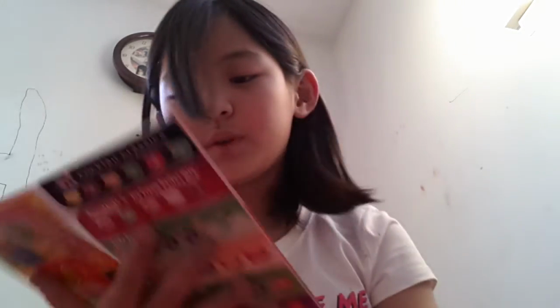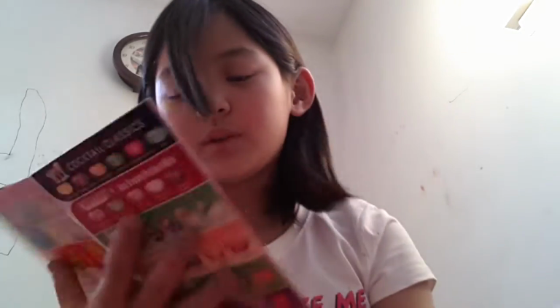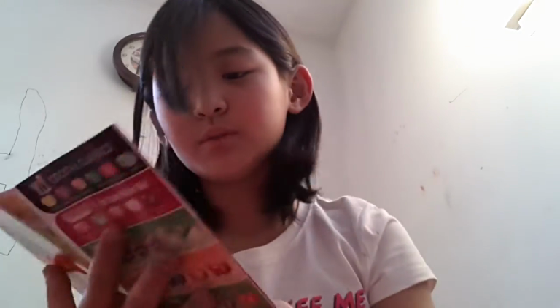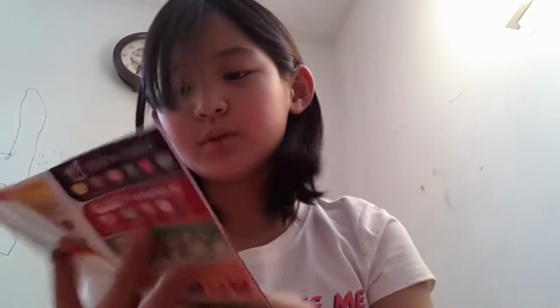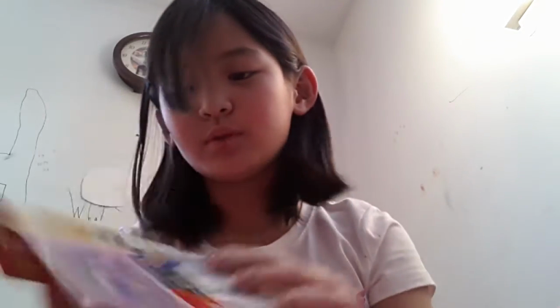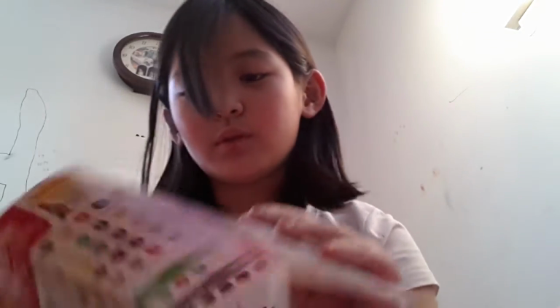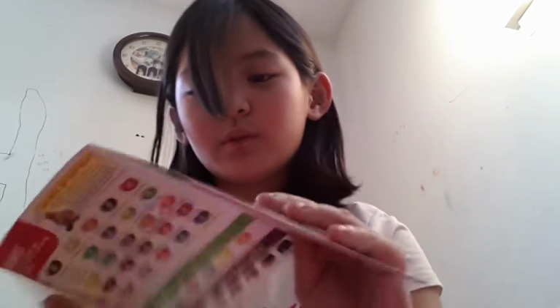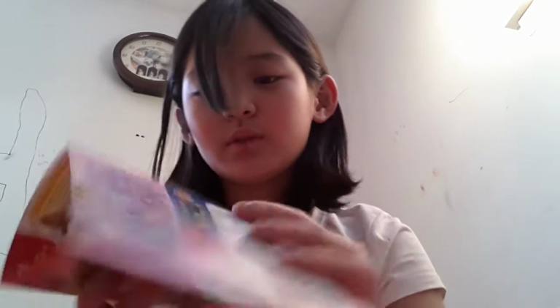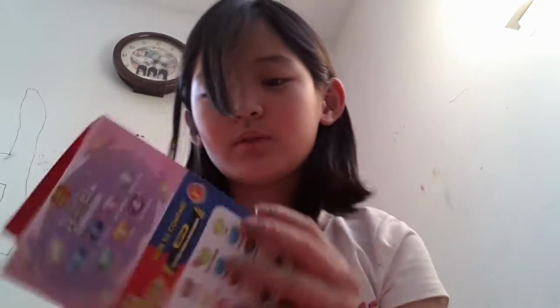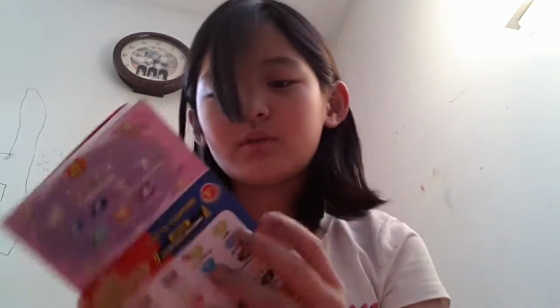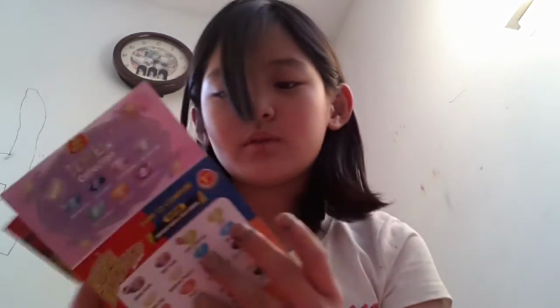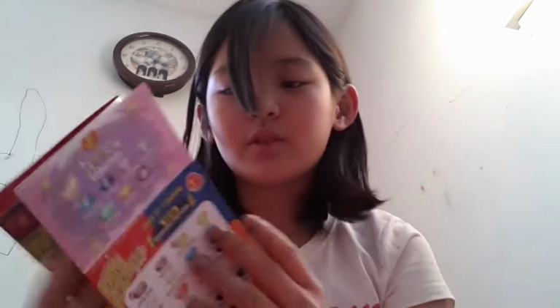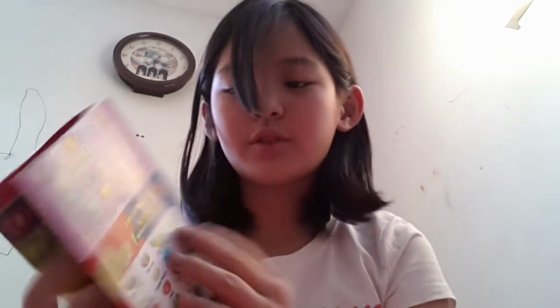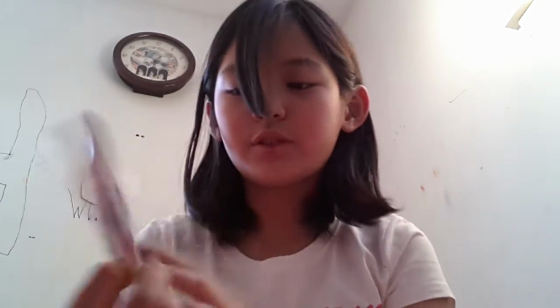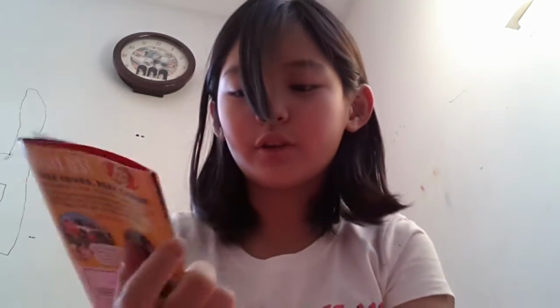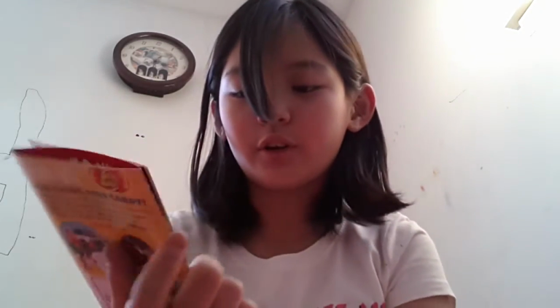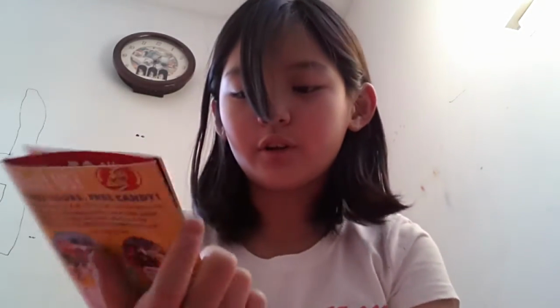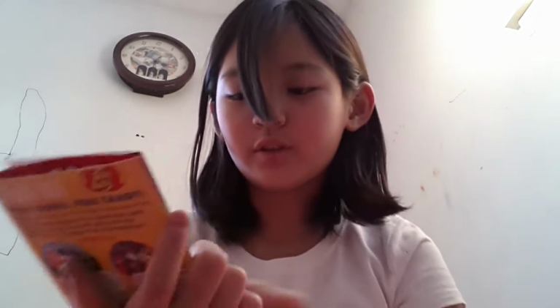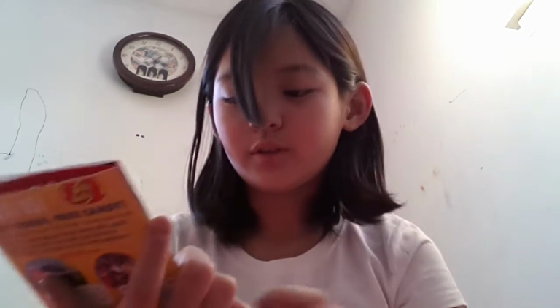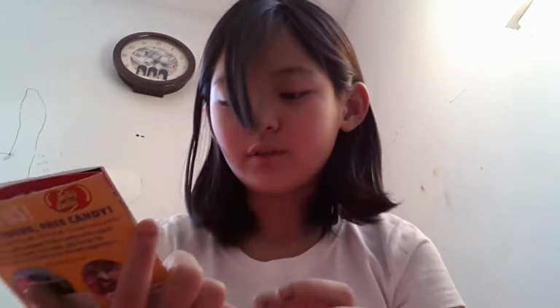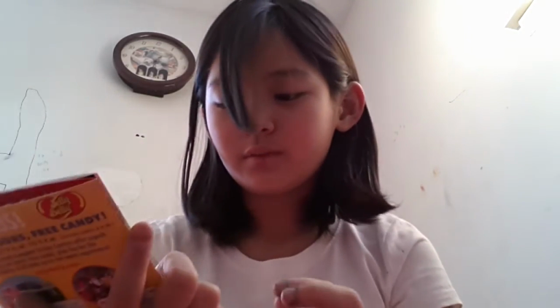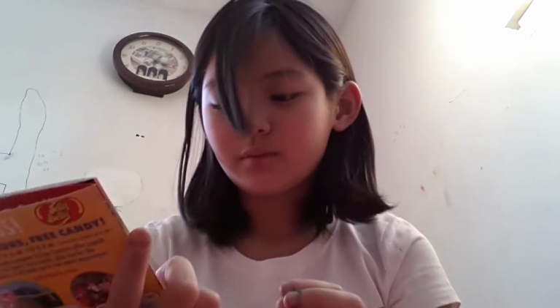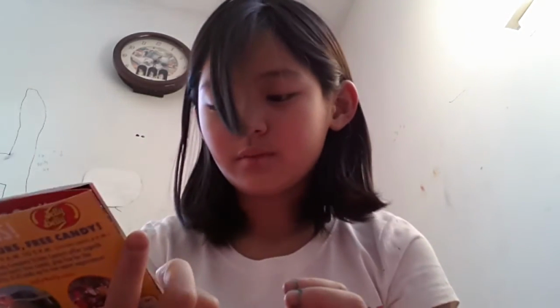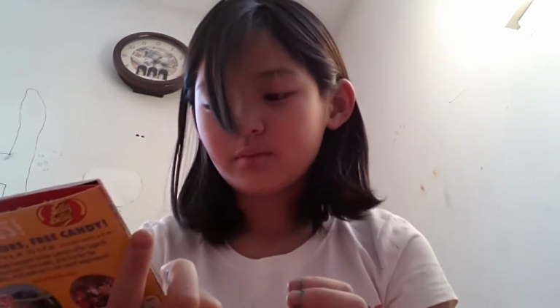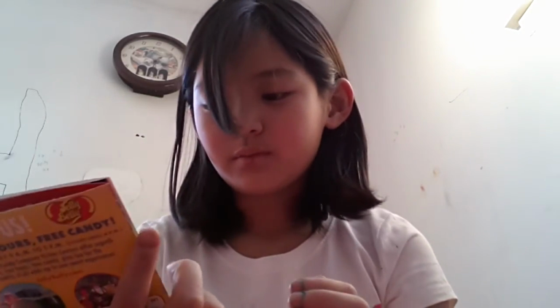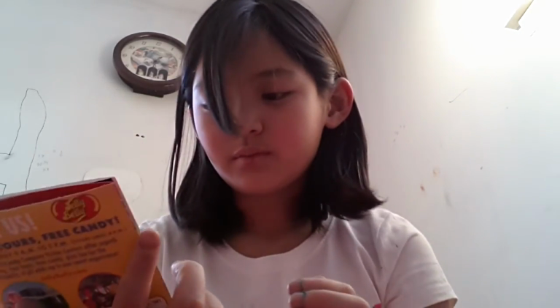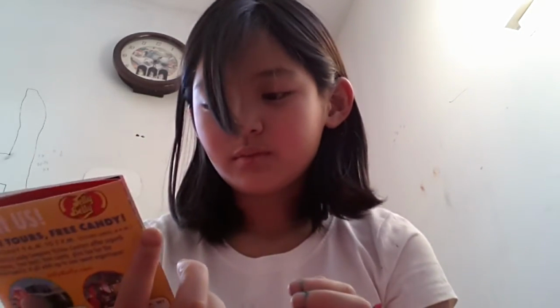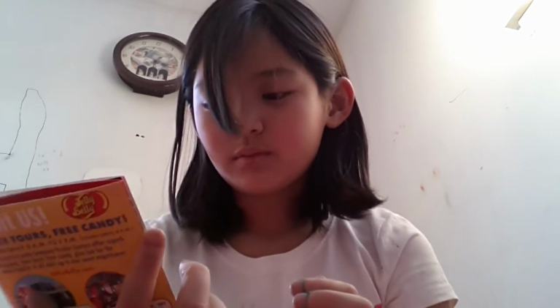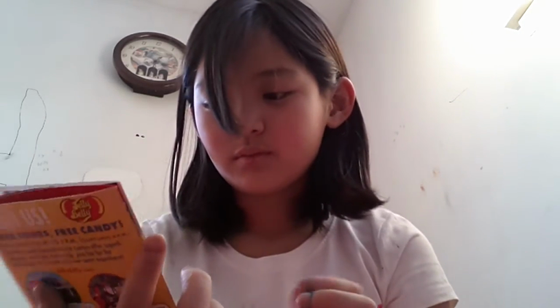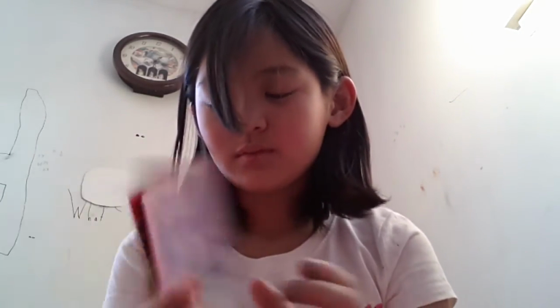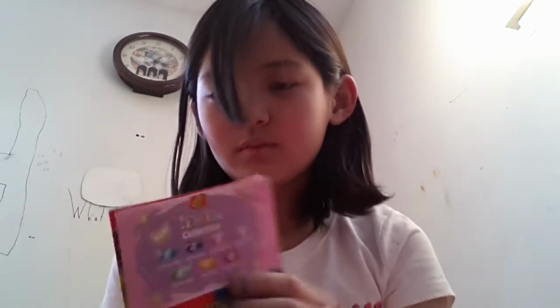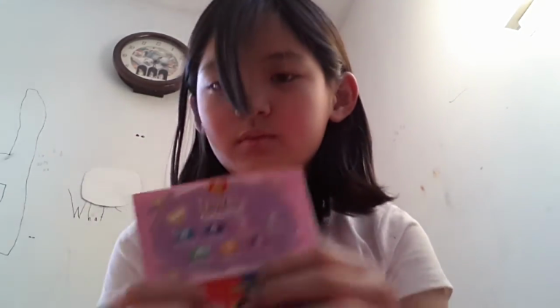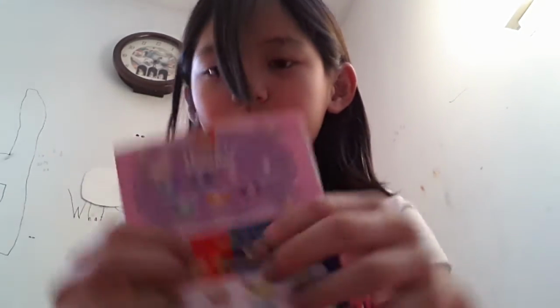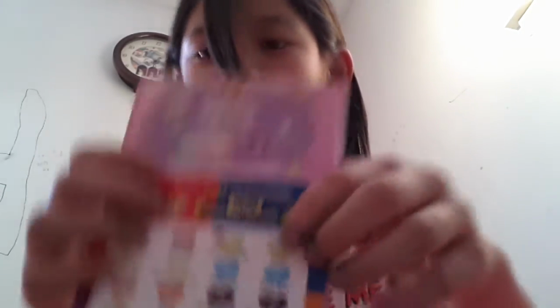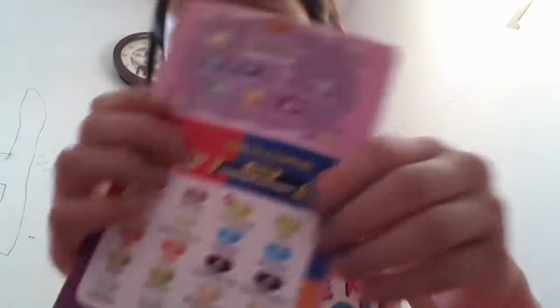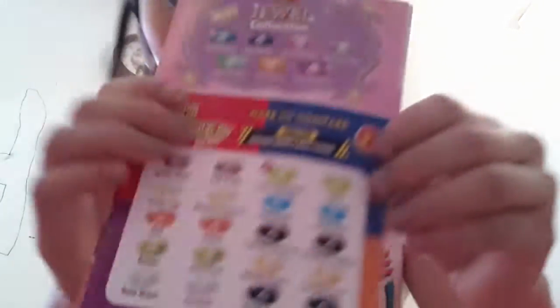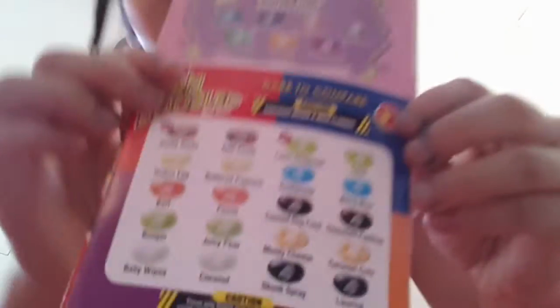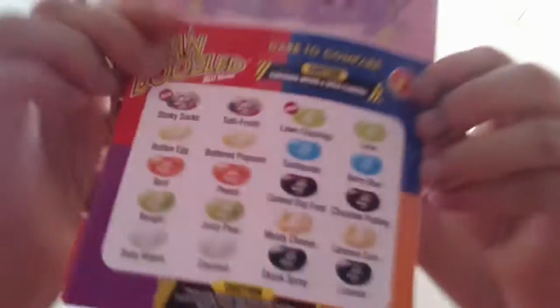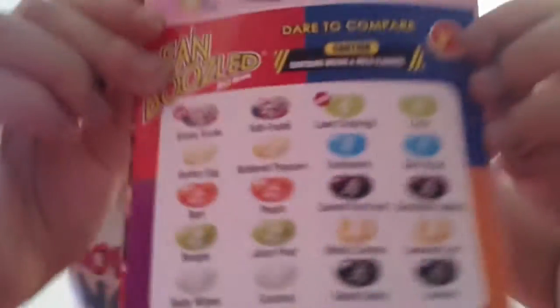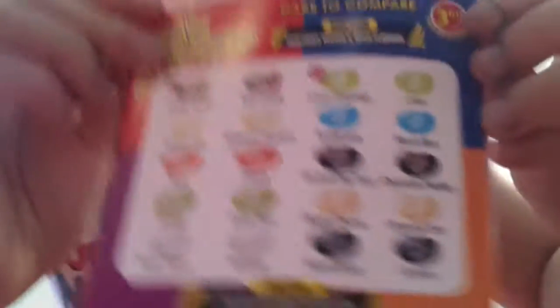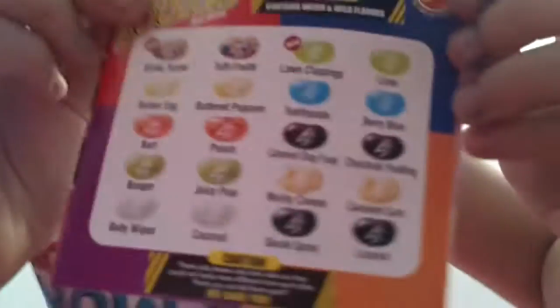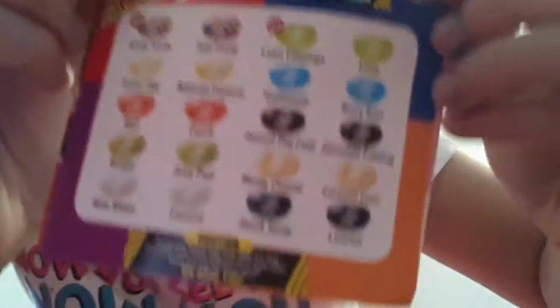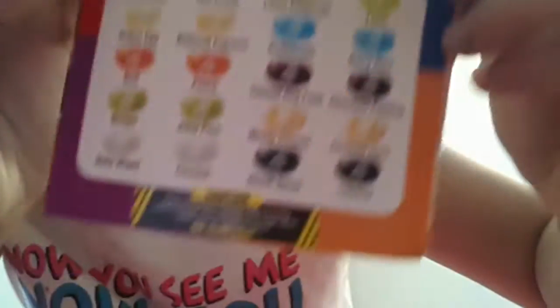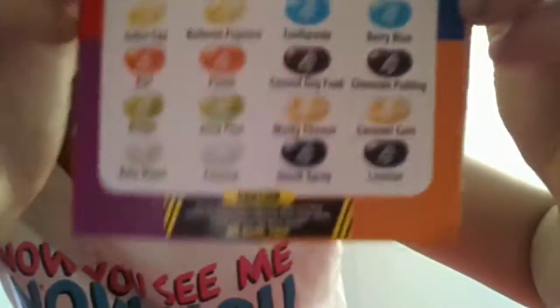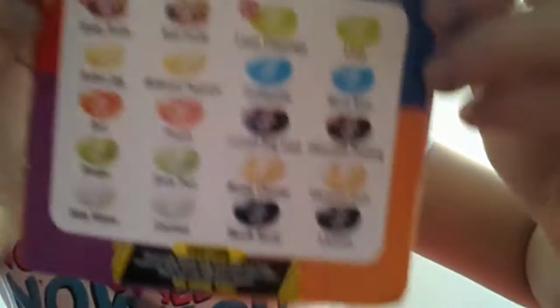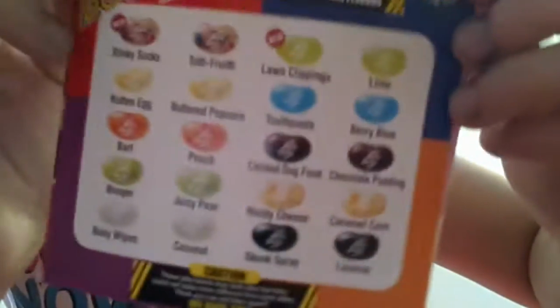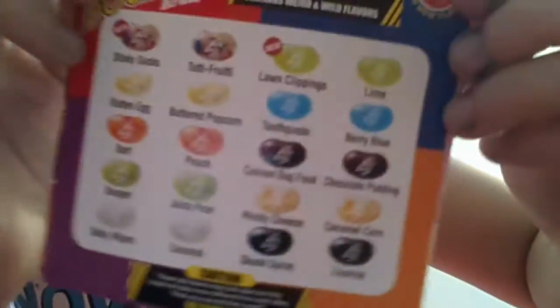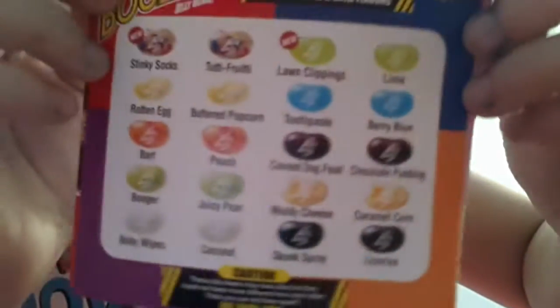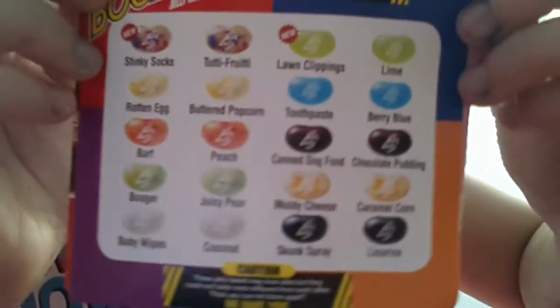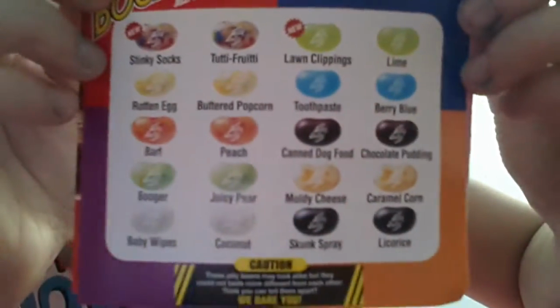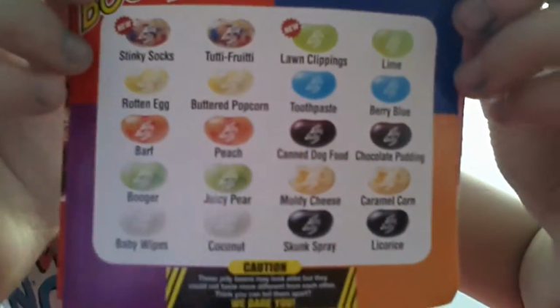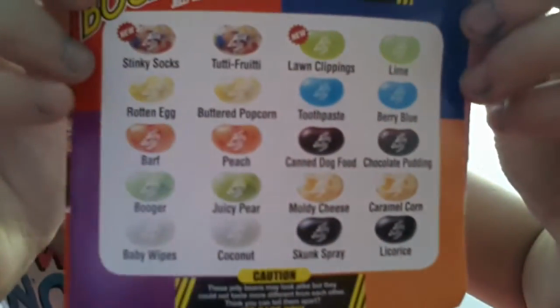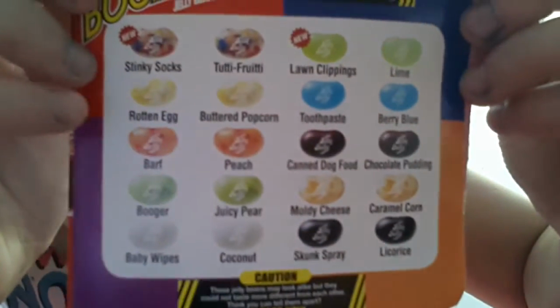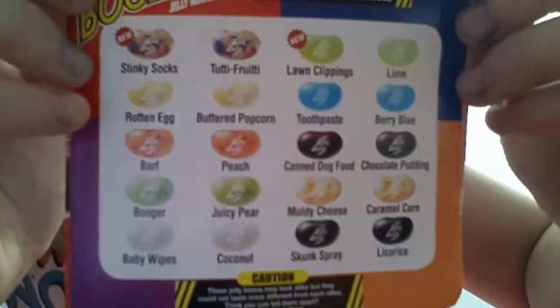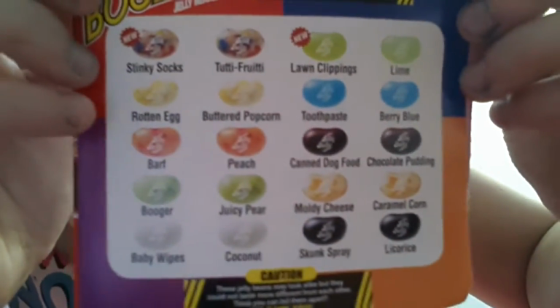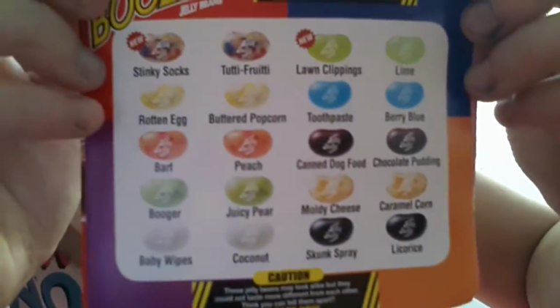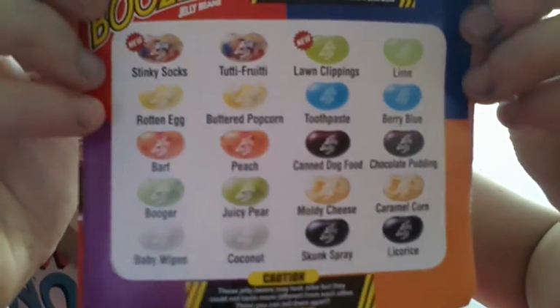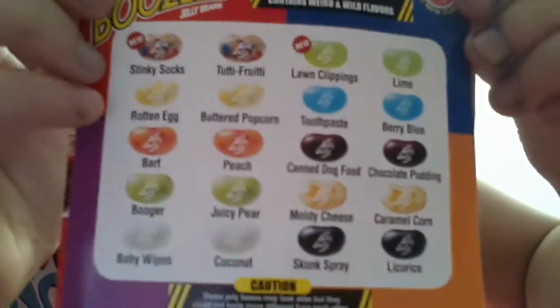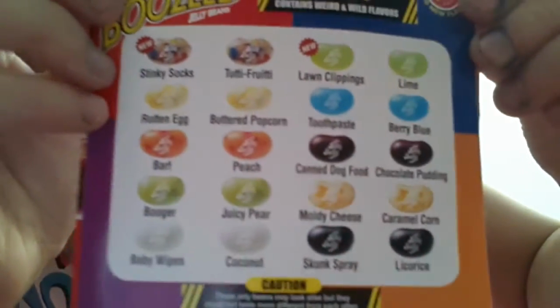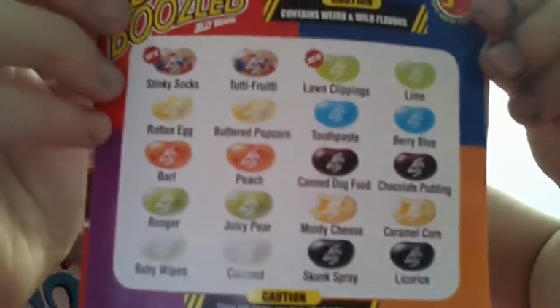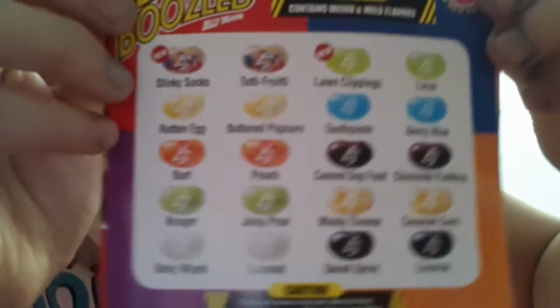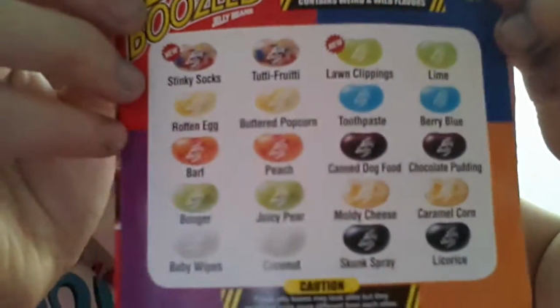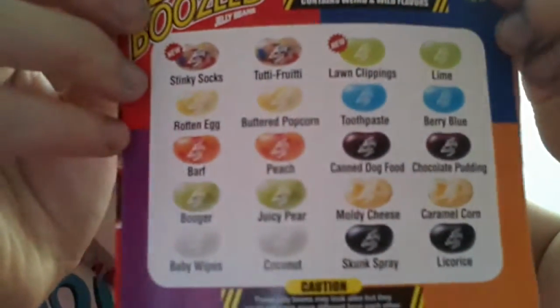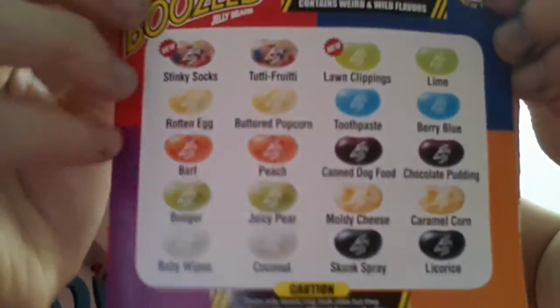Bean Boozled, third edition. This is pretty famous.